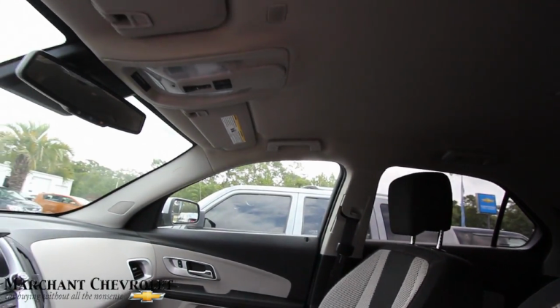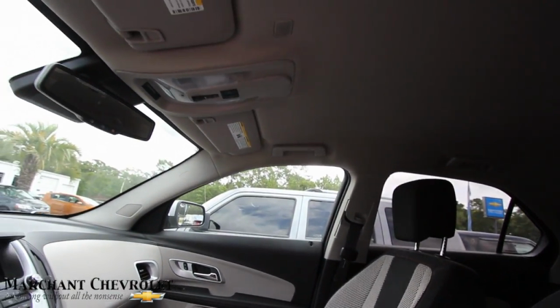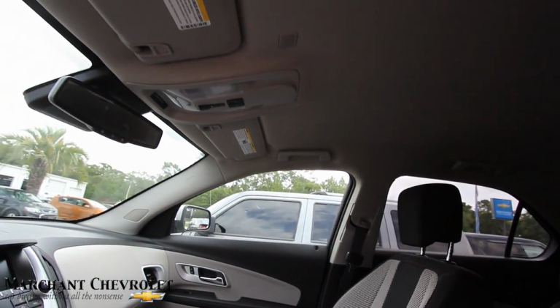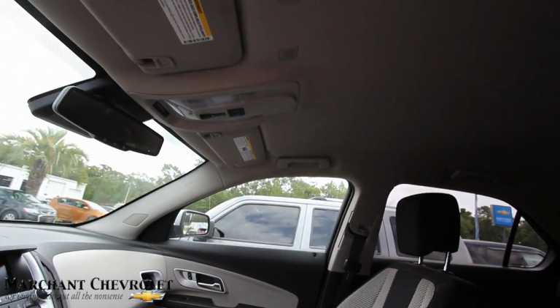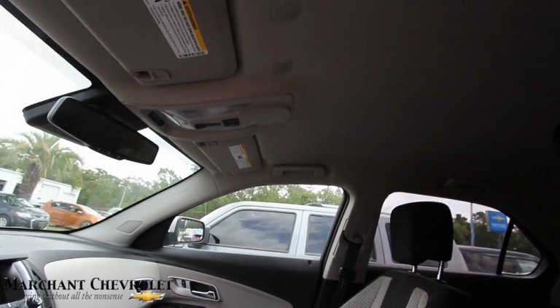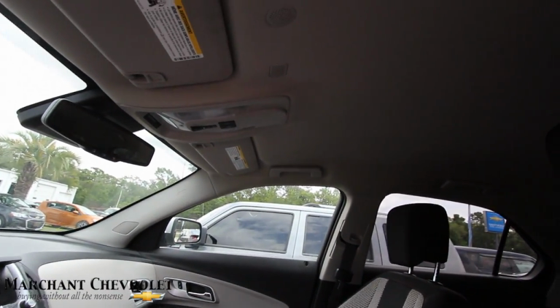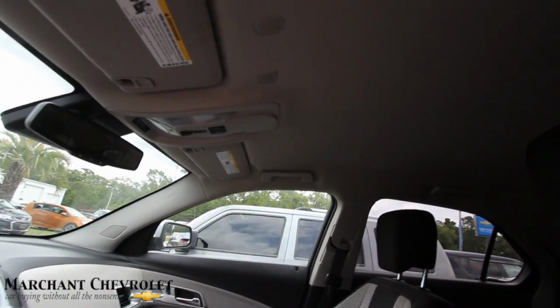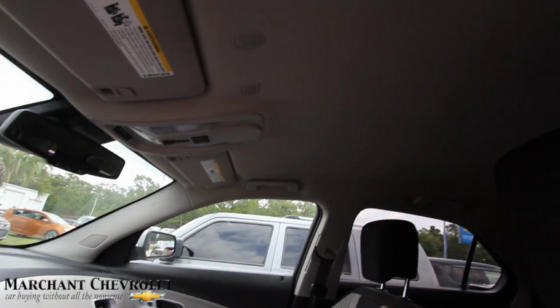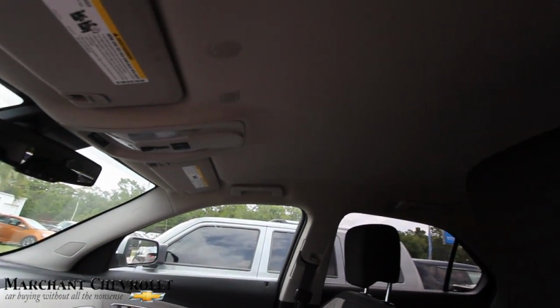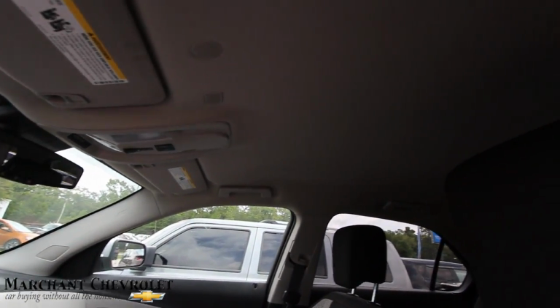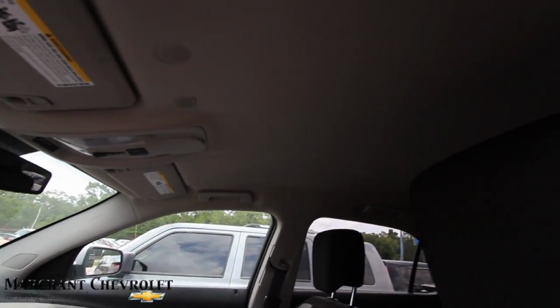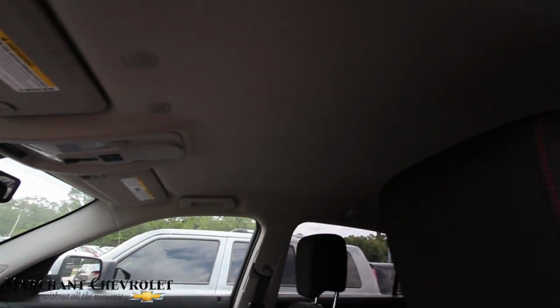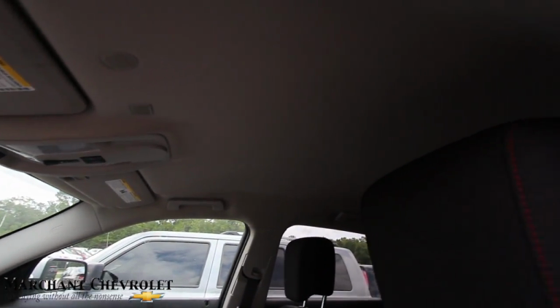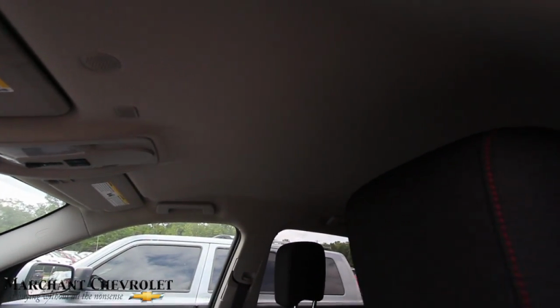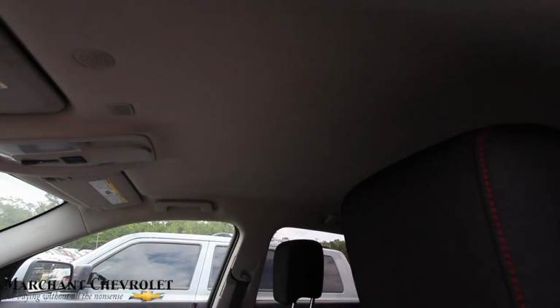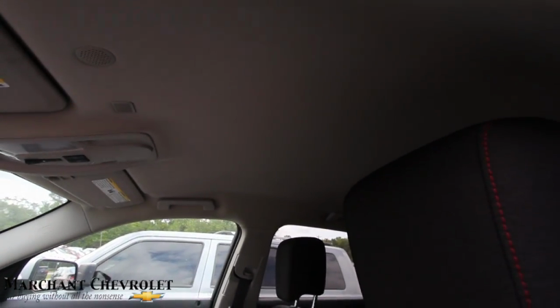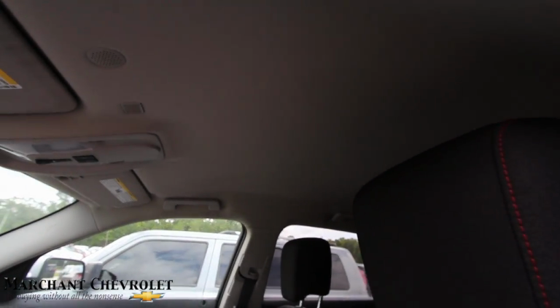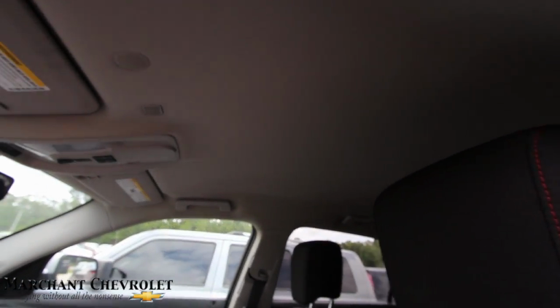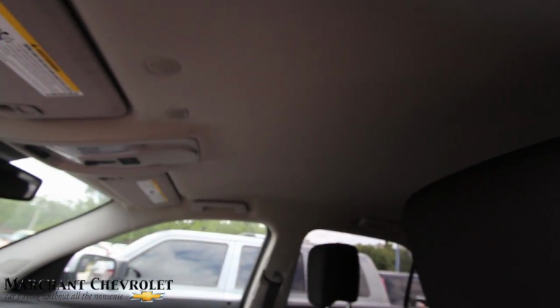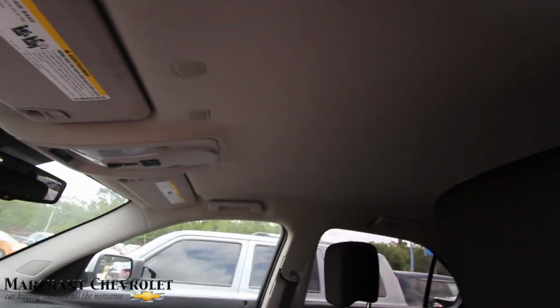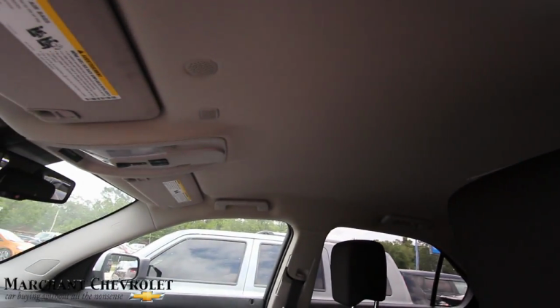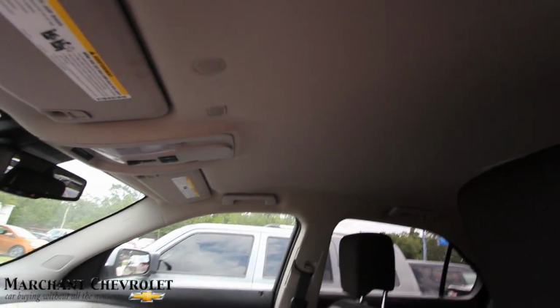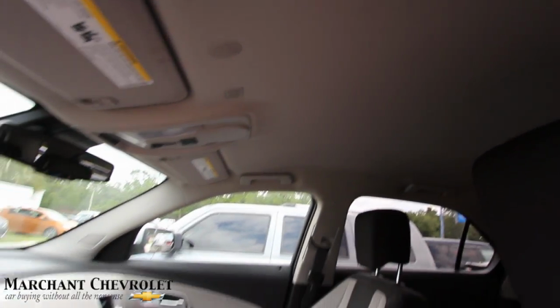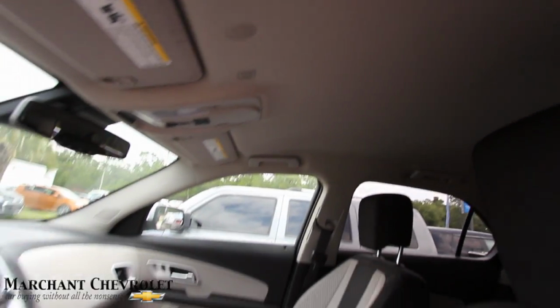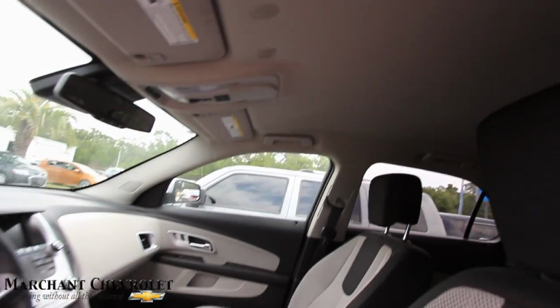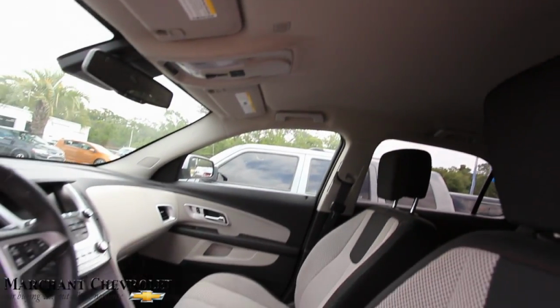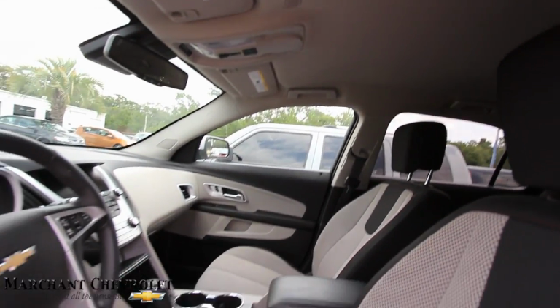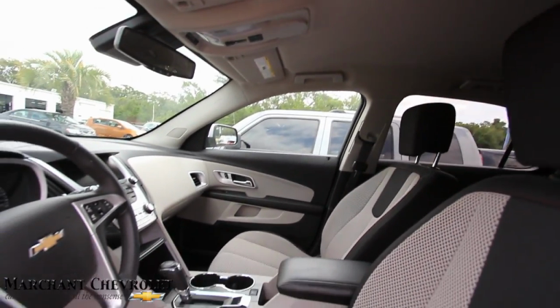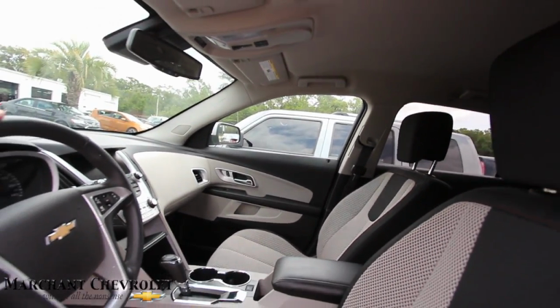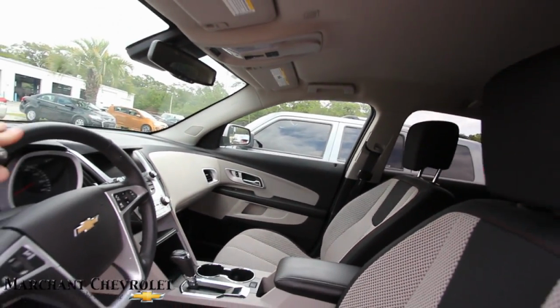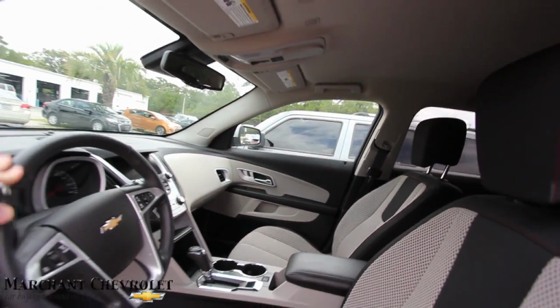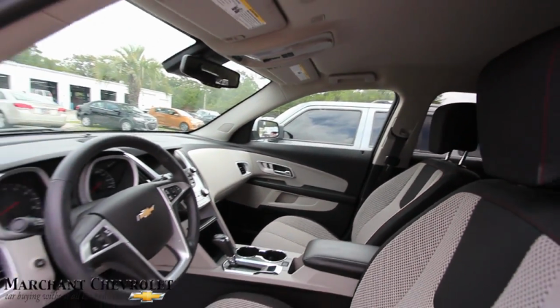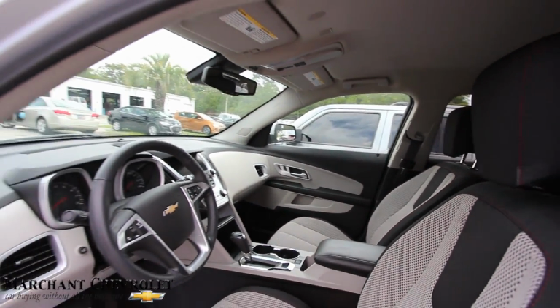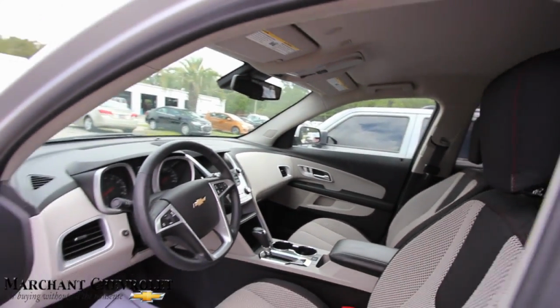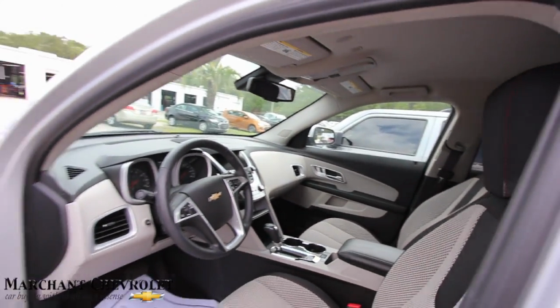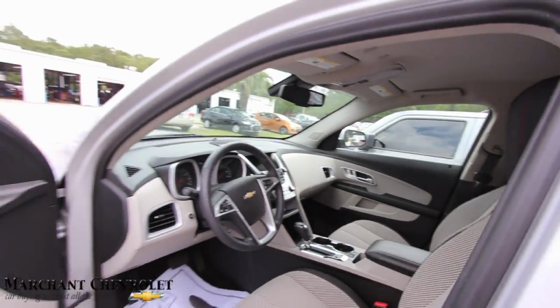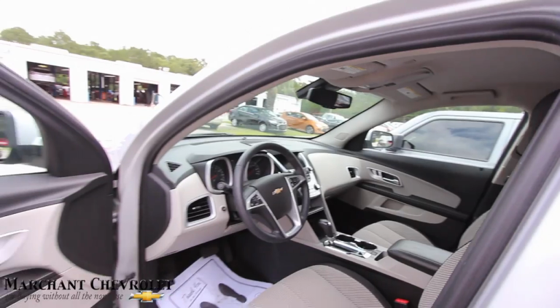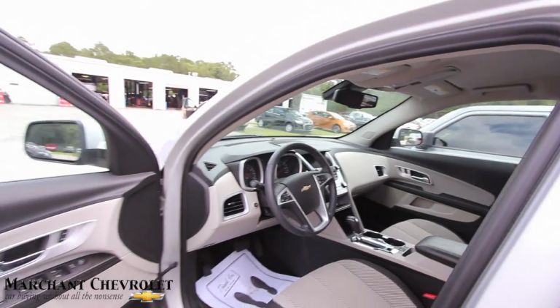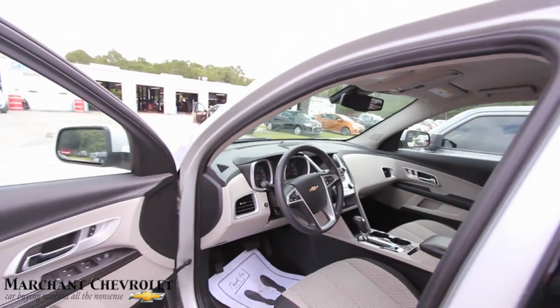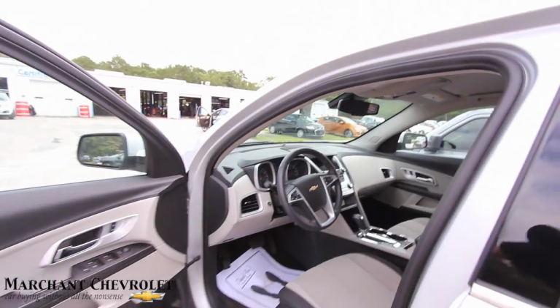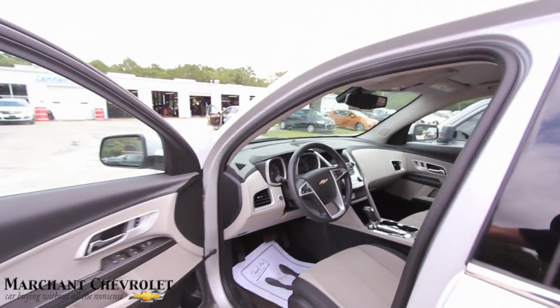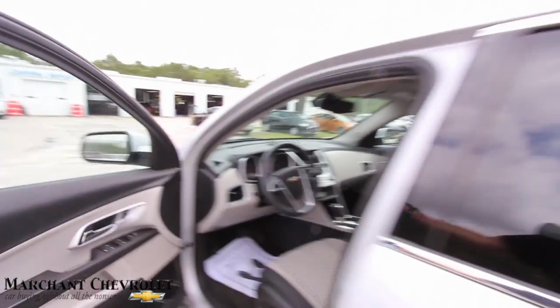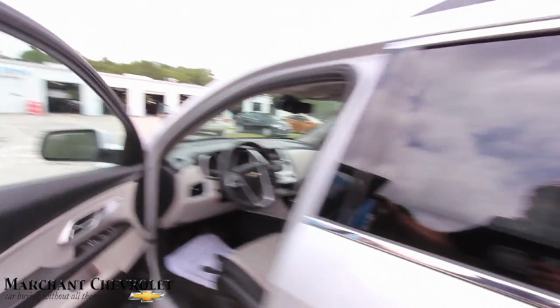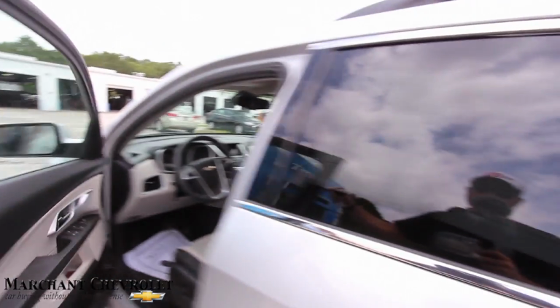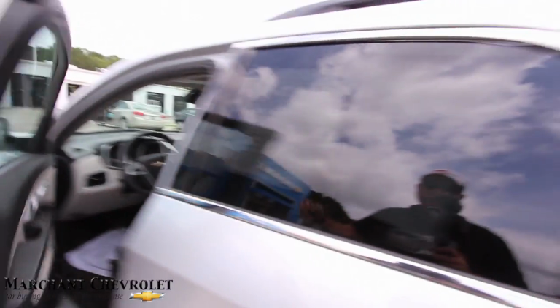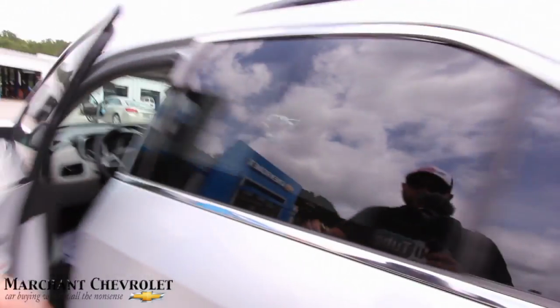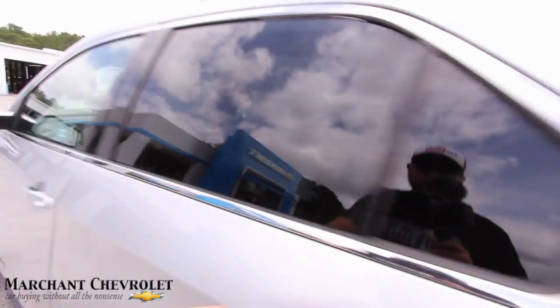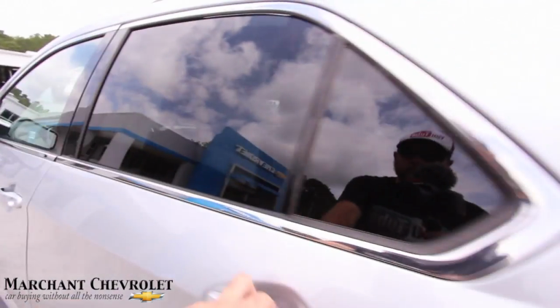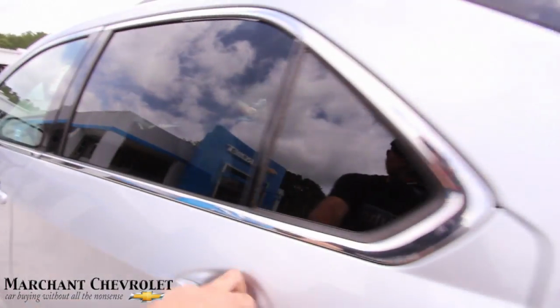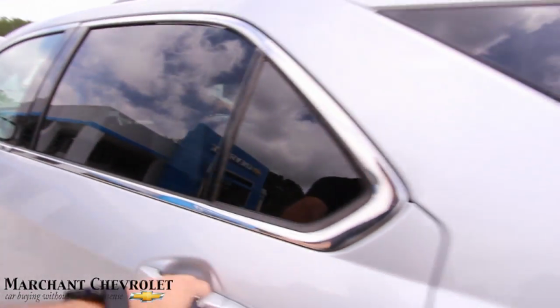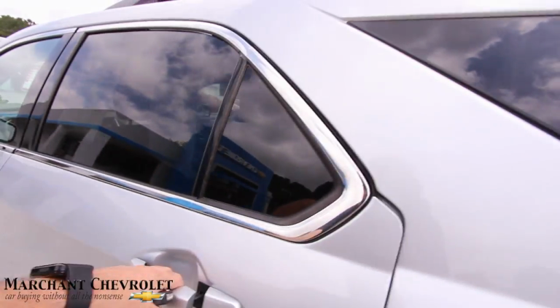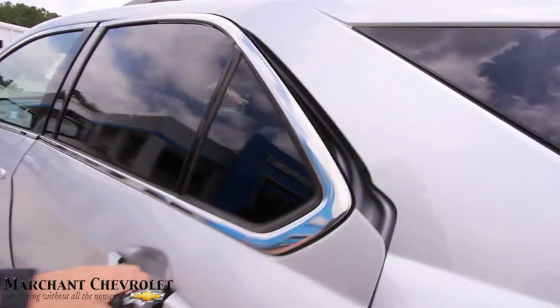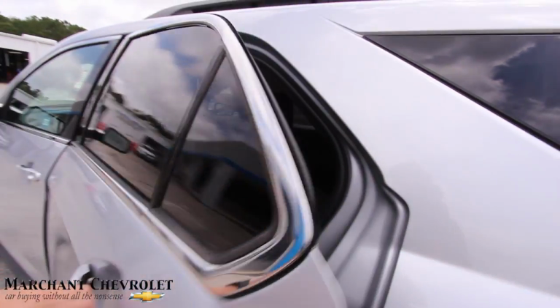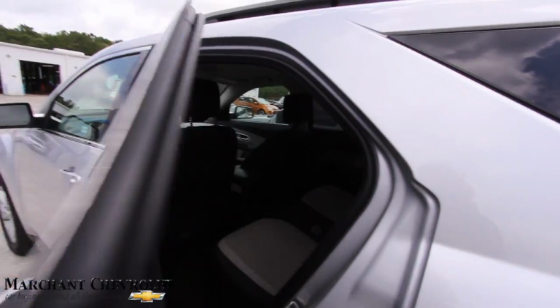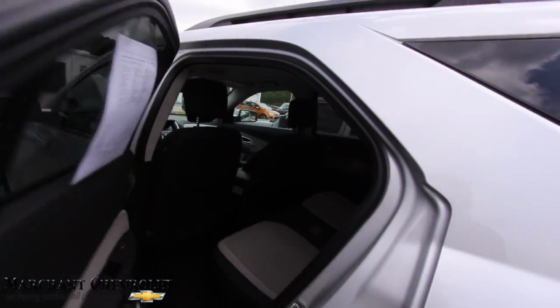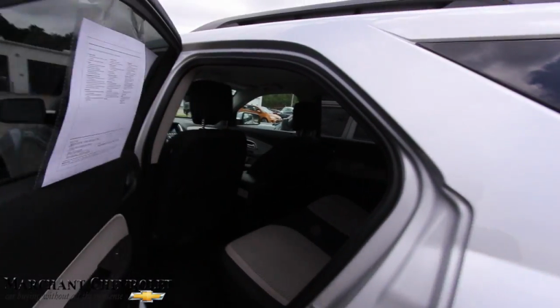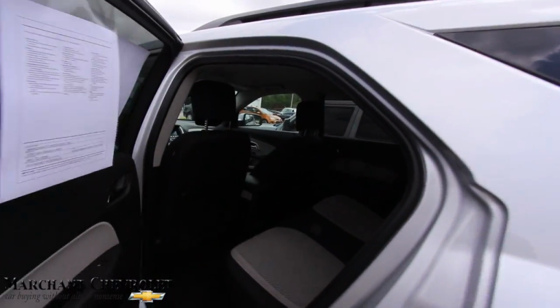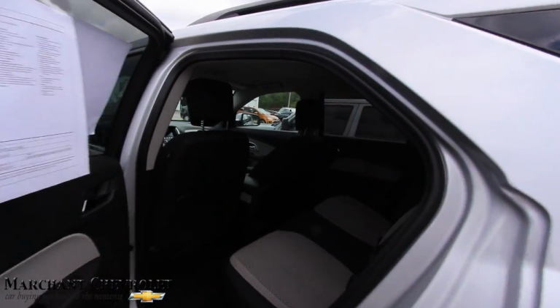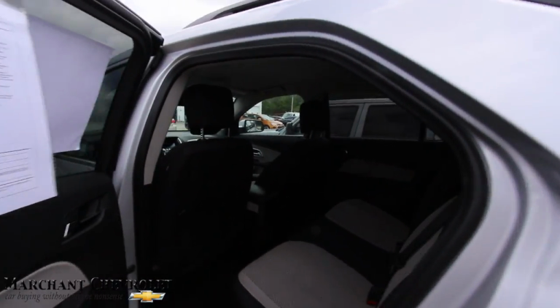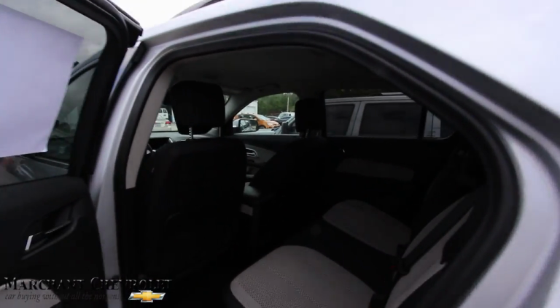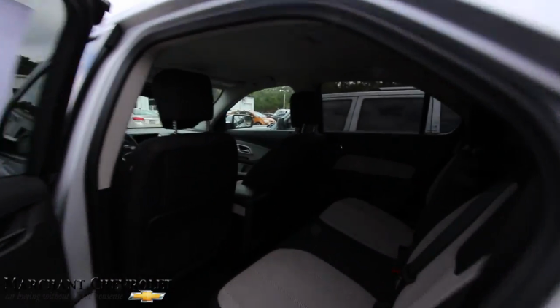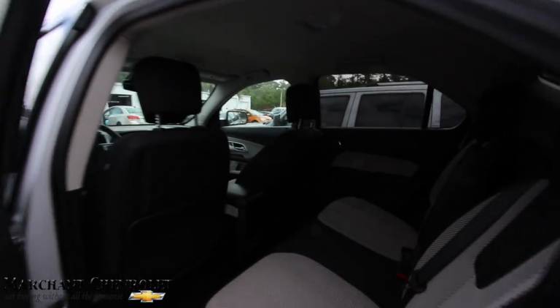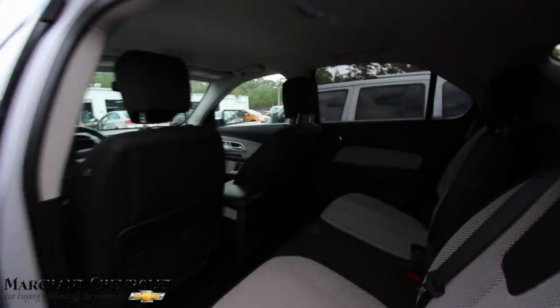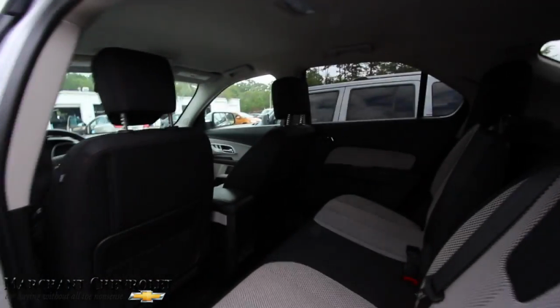OnStar. The only thing — doesn't have a sunroof, that's all. Other than that, very clean car here. This is nice. Not bad at all for someone who needs a good vehicle.